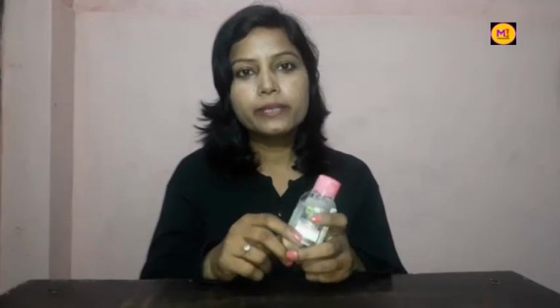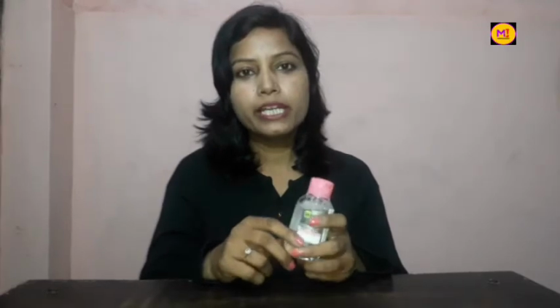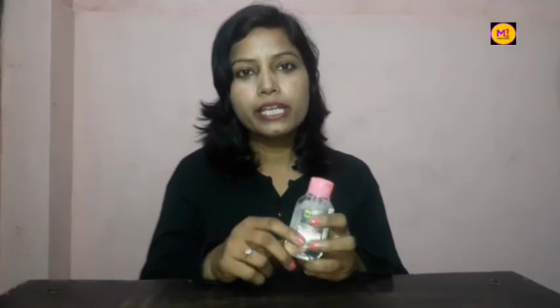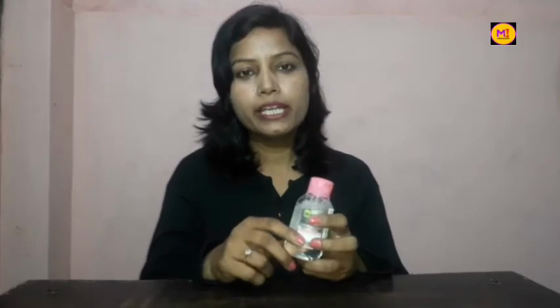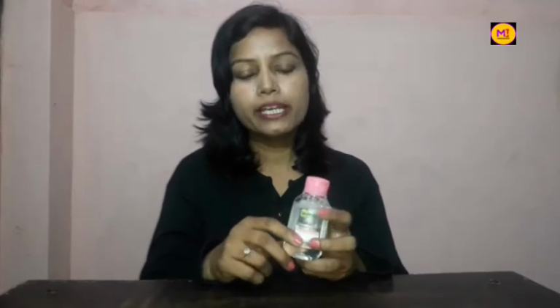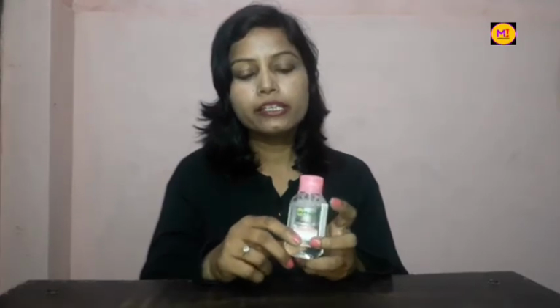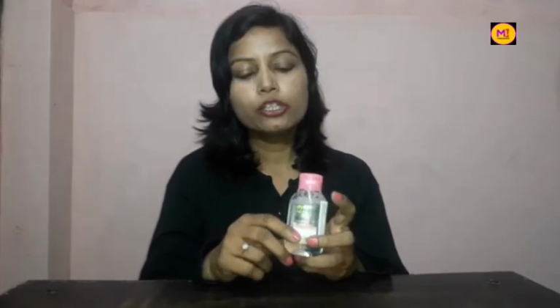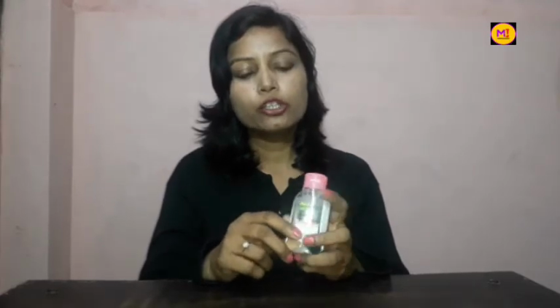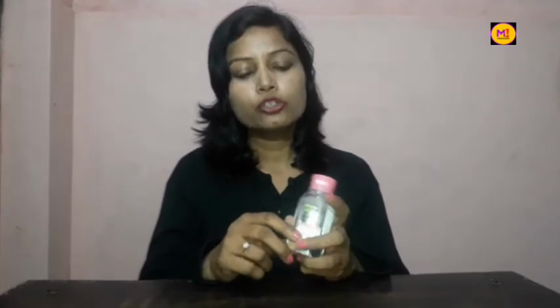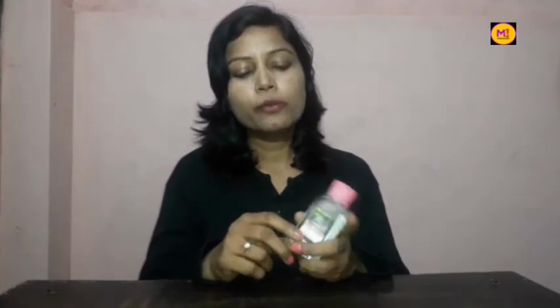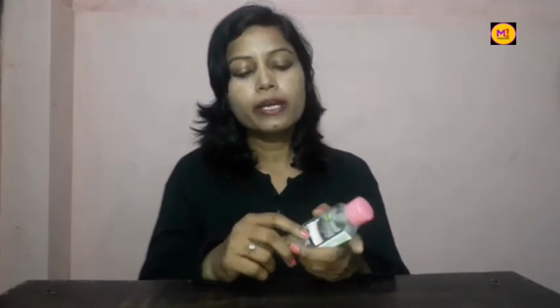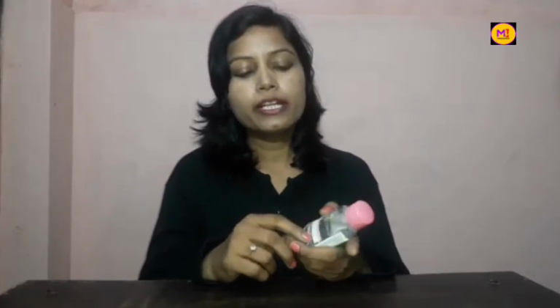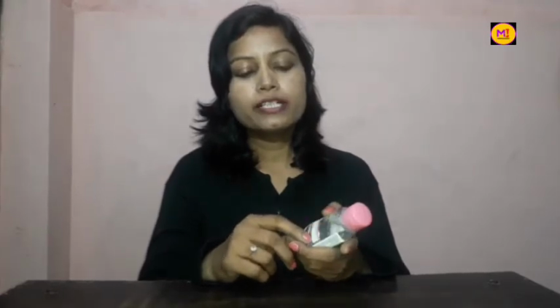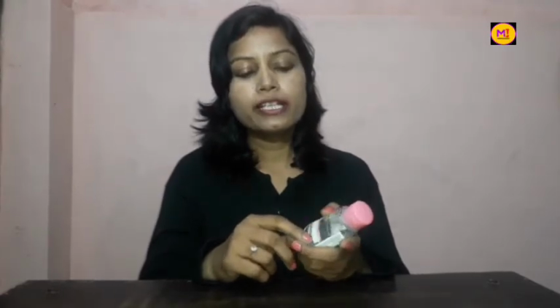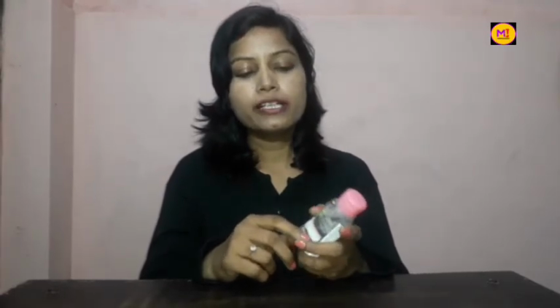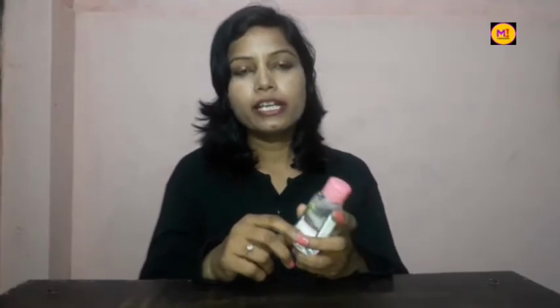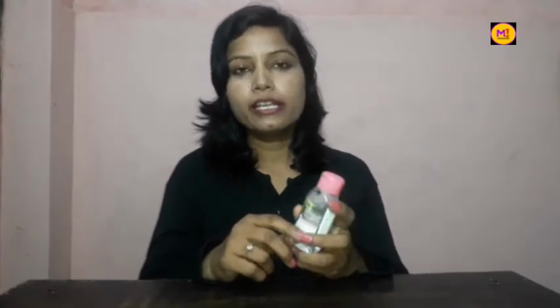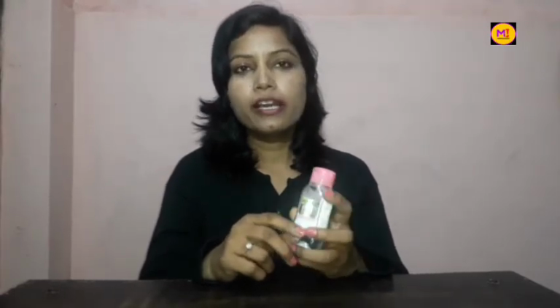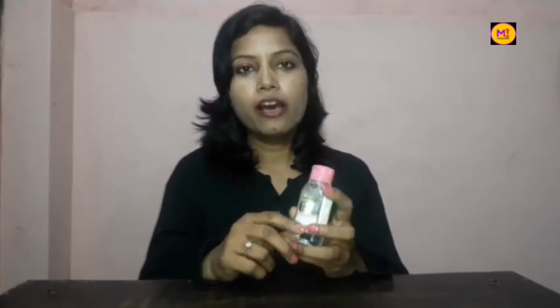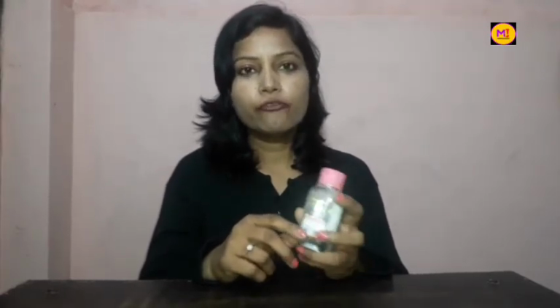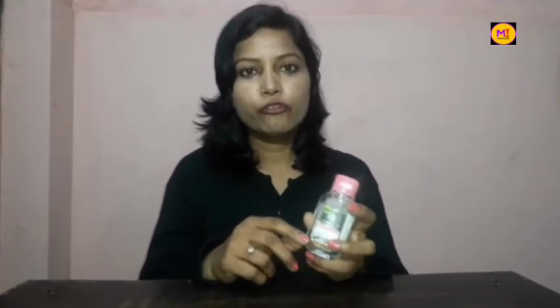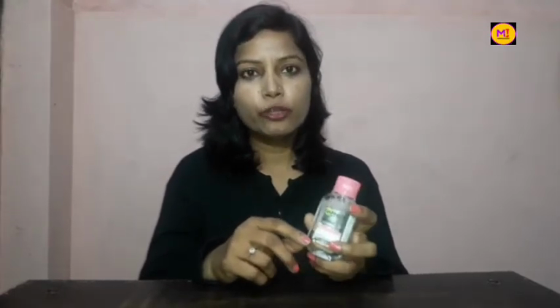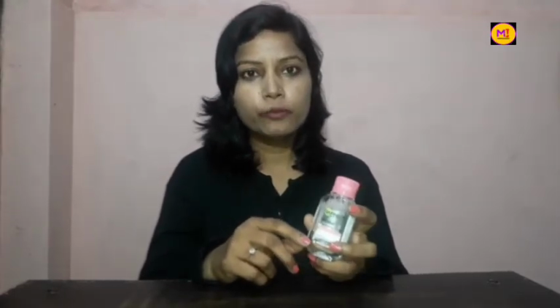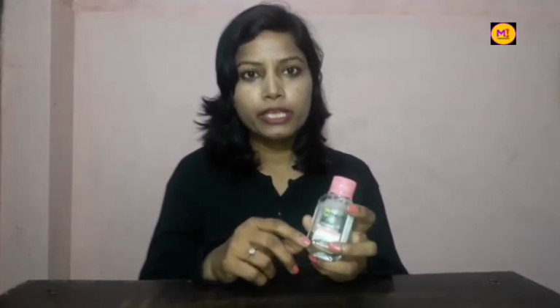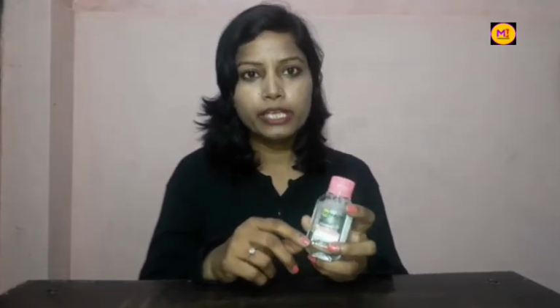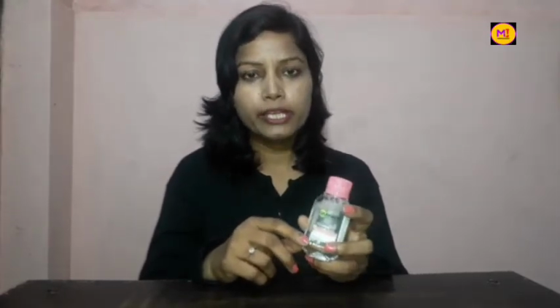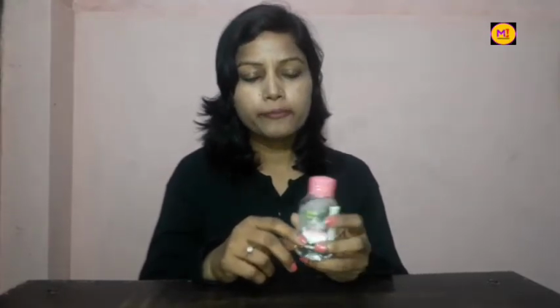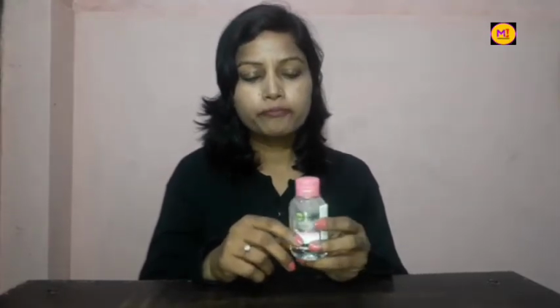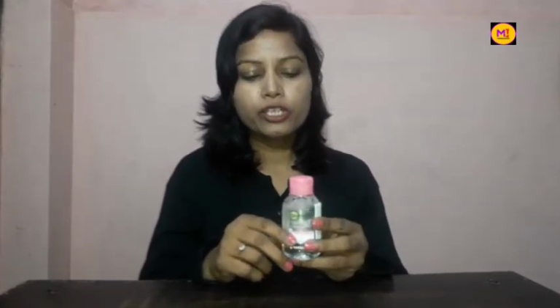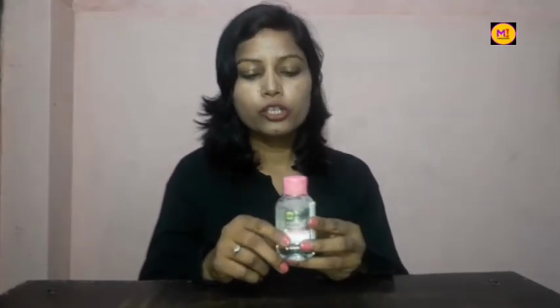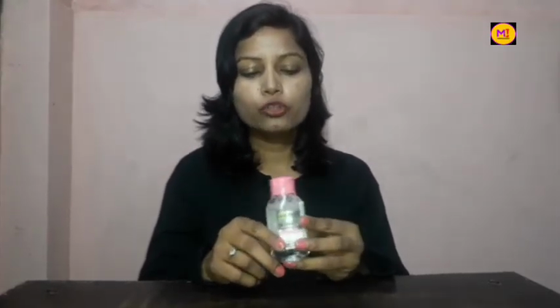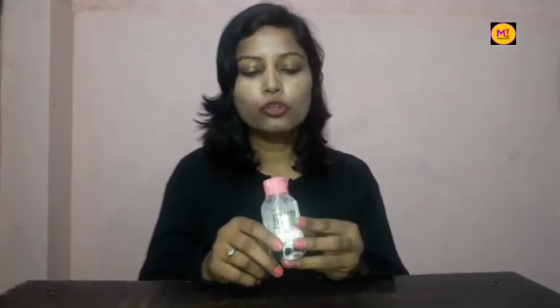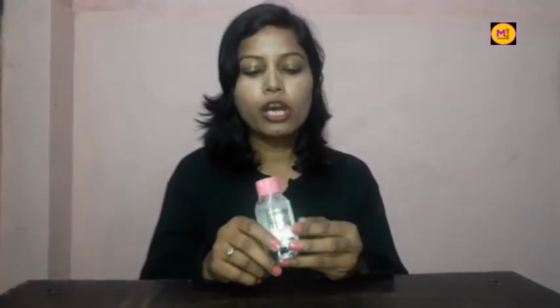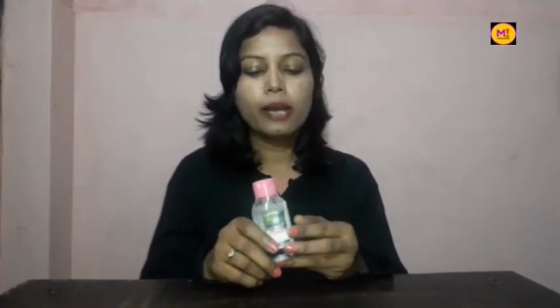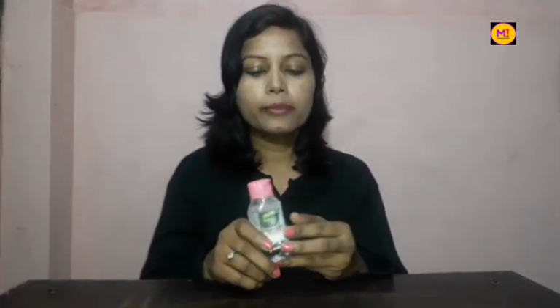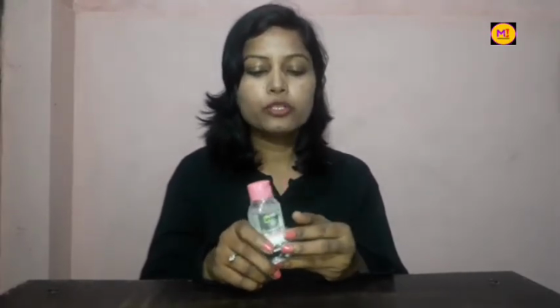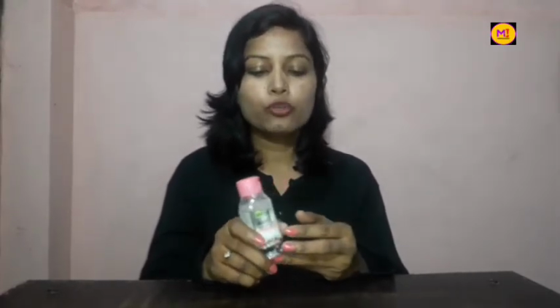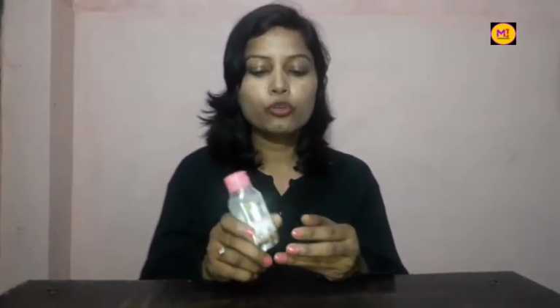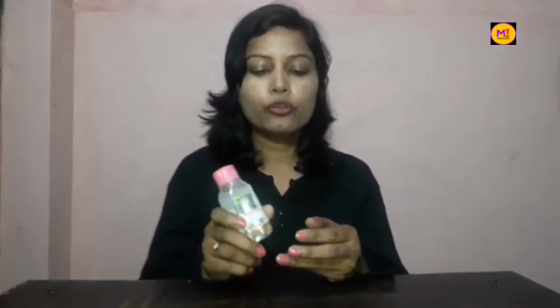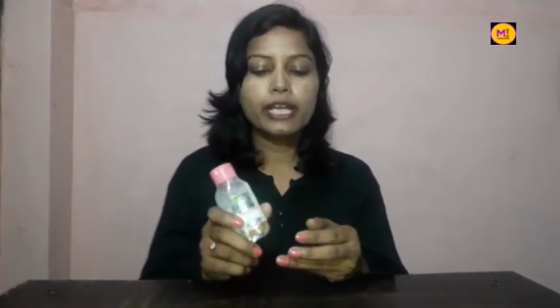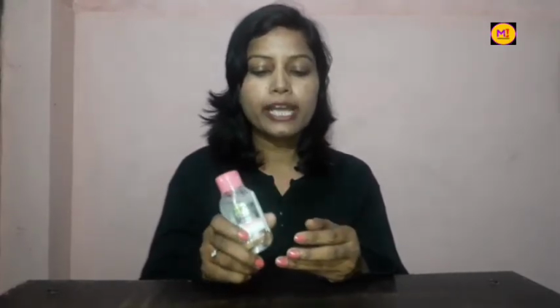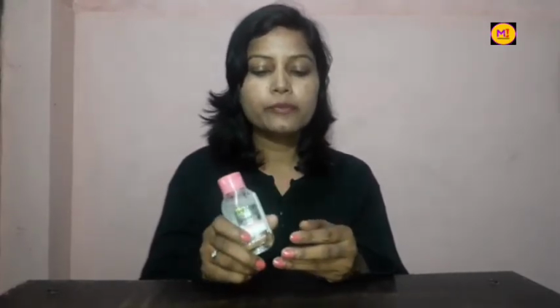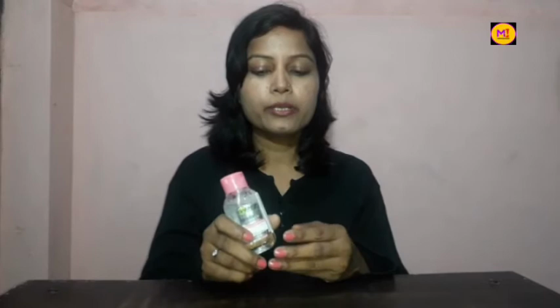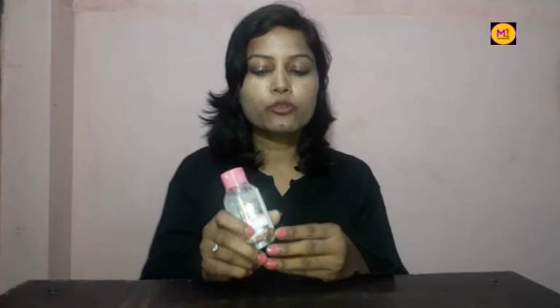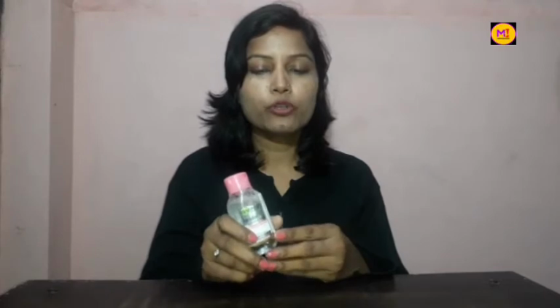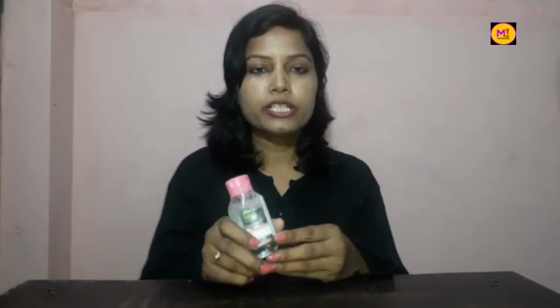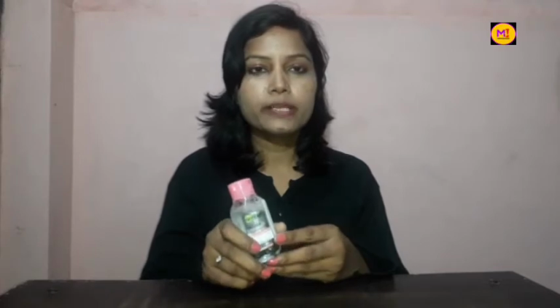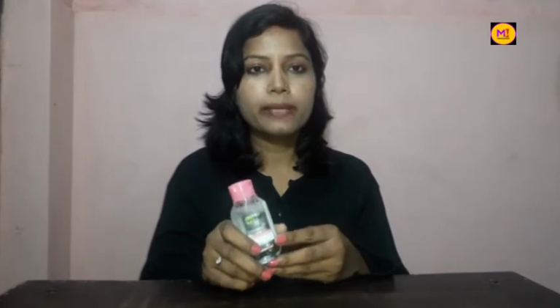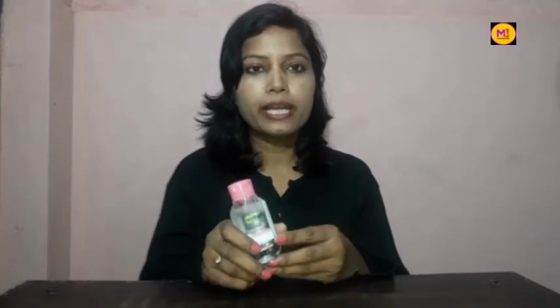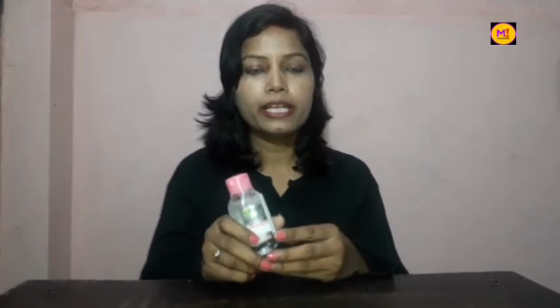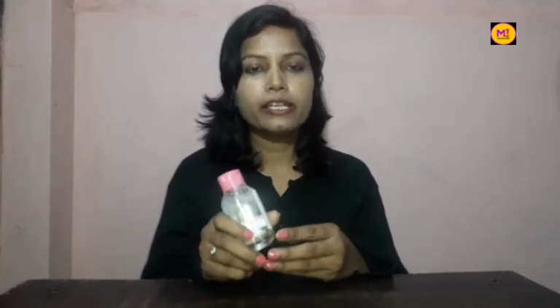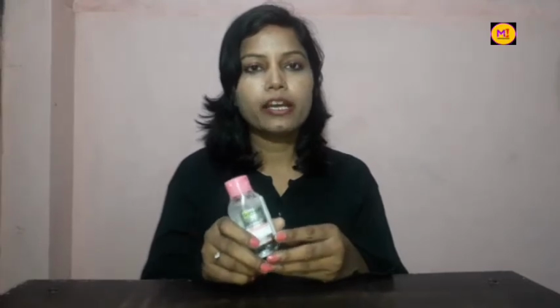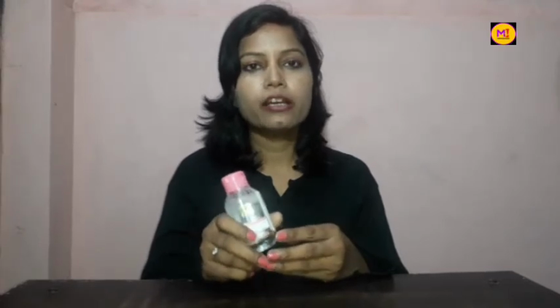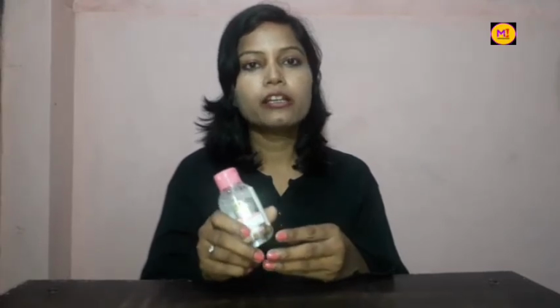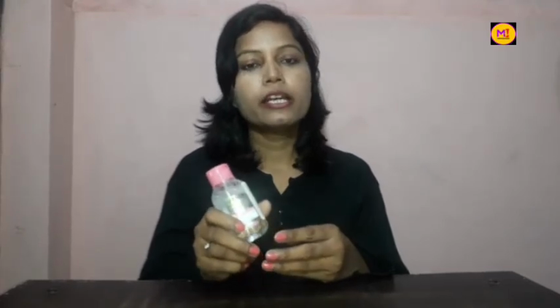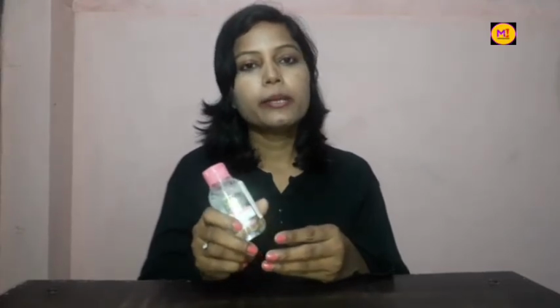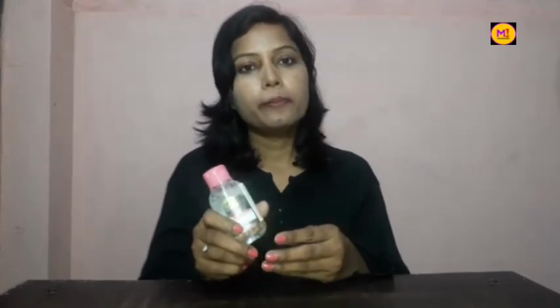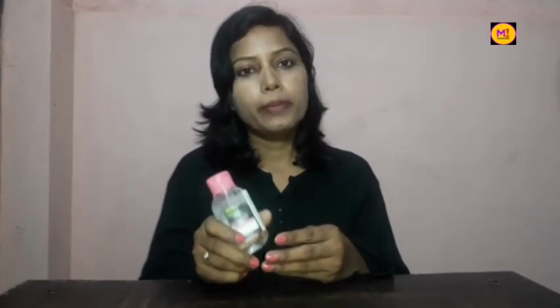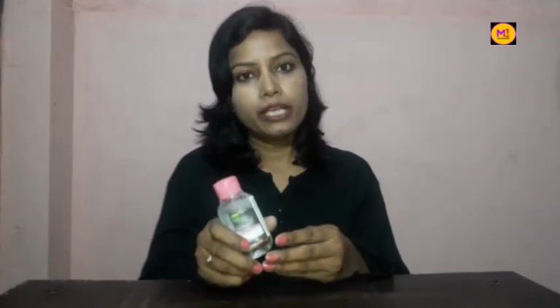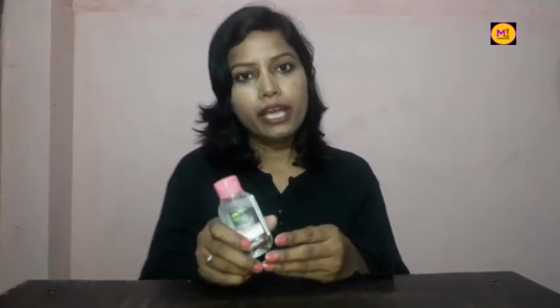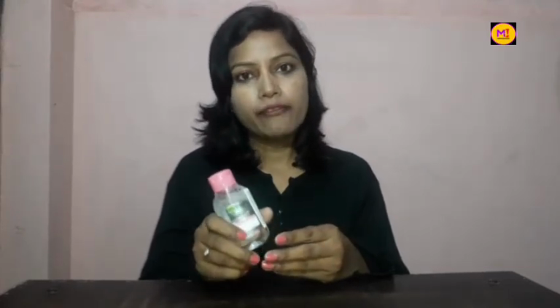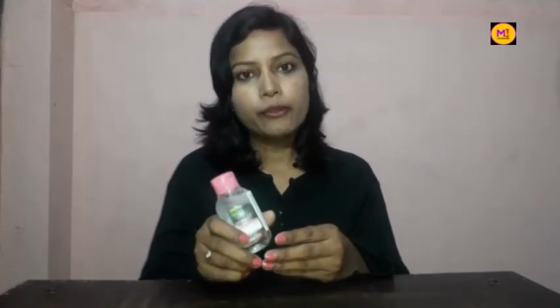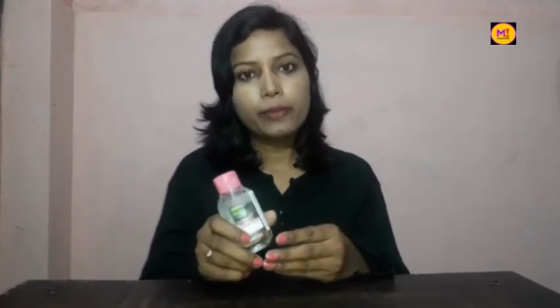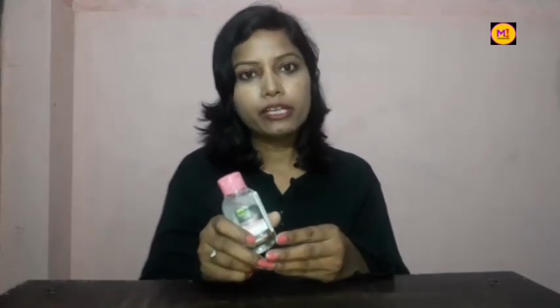If there is no added fragrance or alcohol, it doesn't dry your skin and it won't be harmful for your skin. You can use it after the night or after heavy makeup.